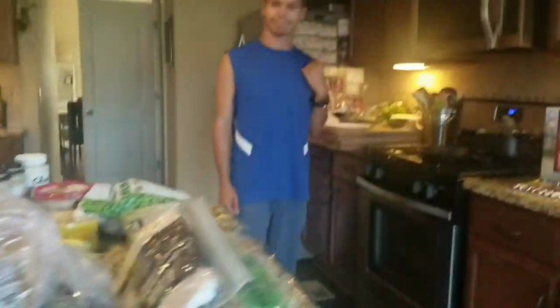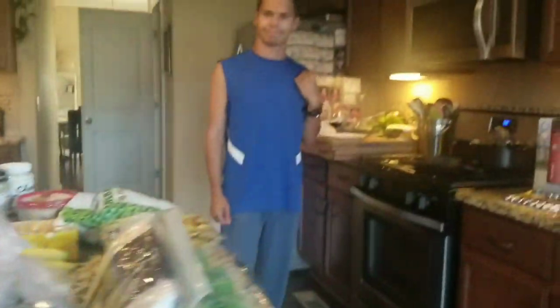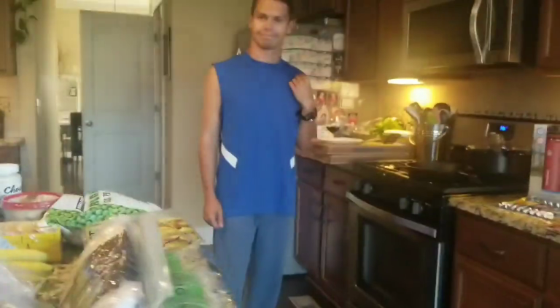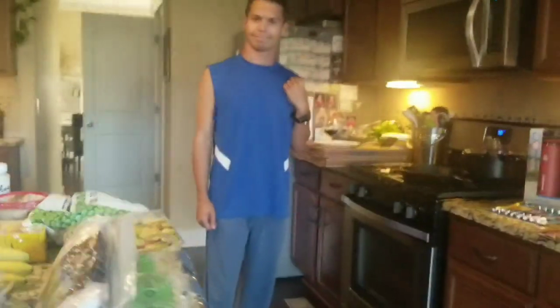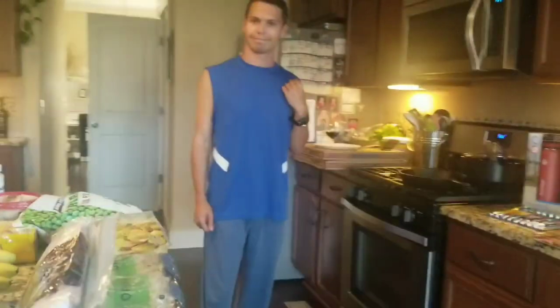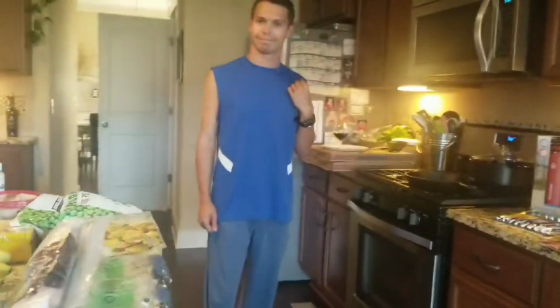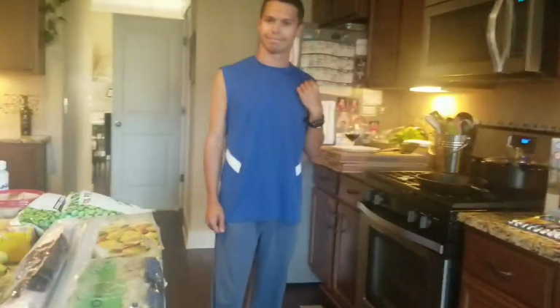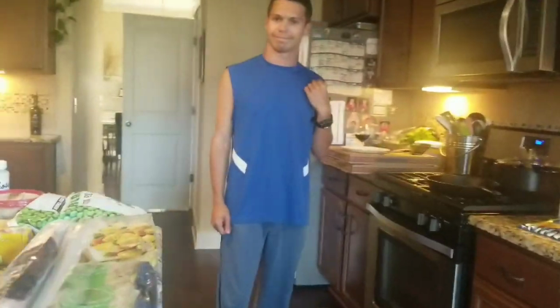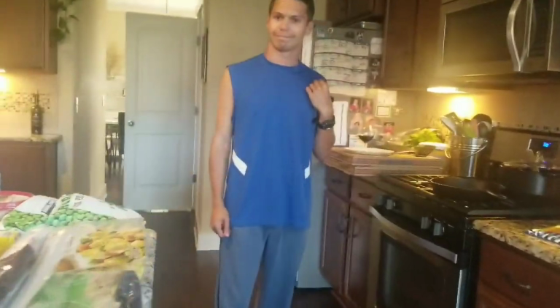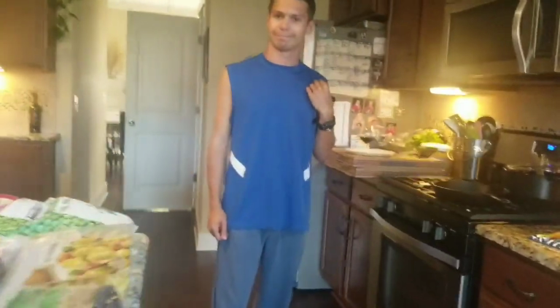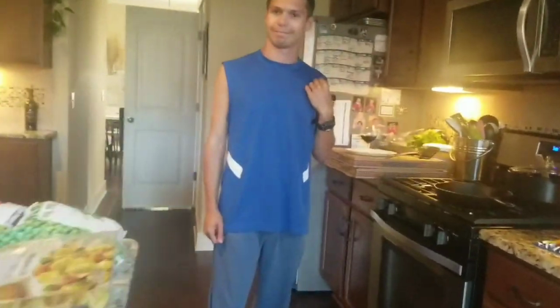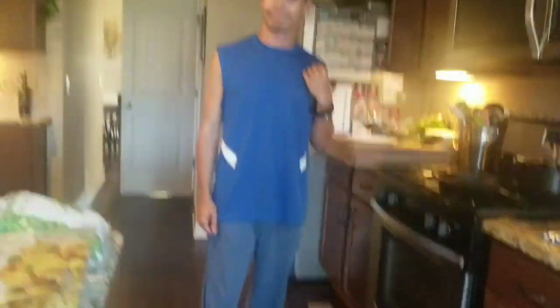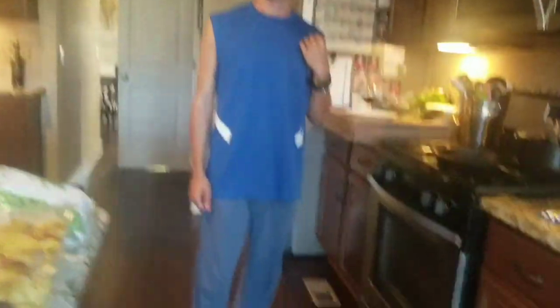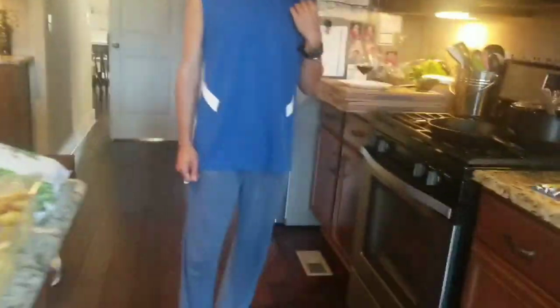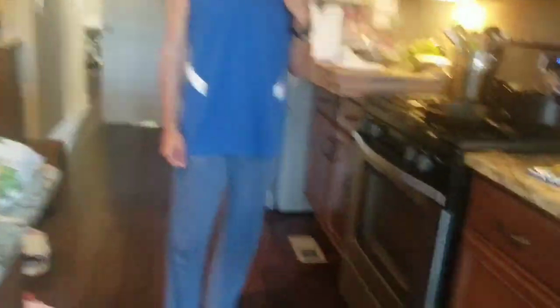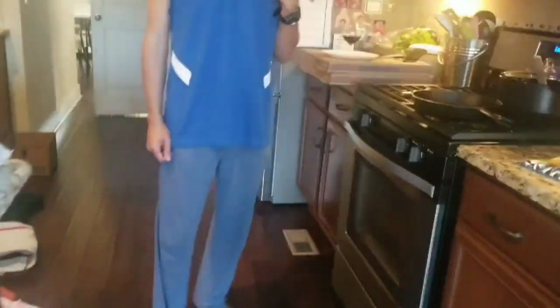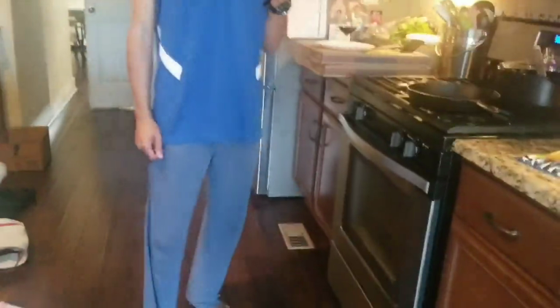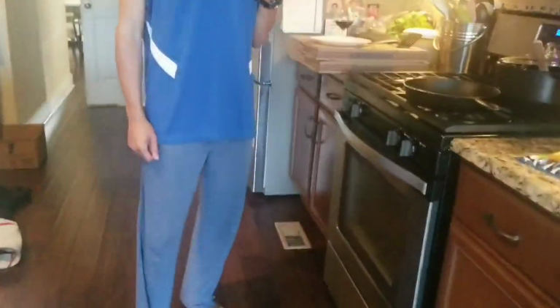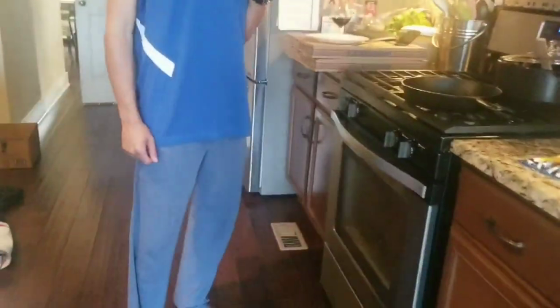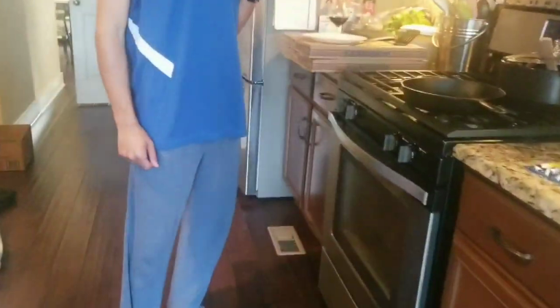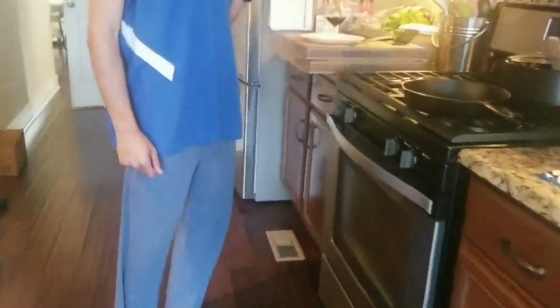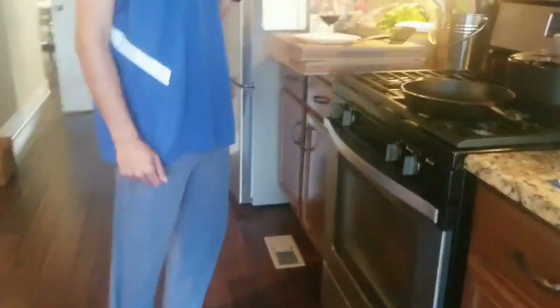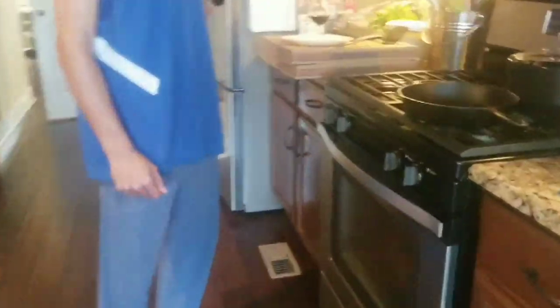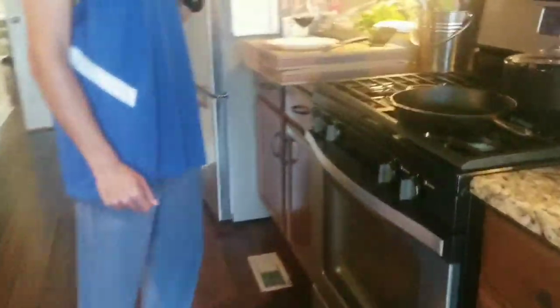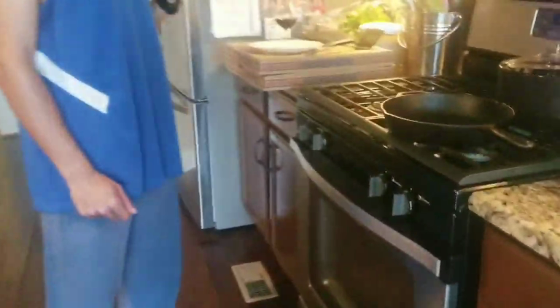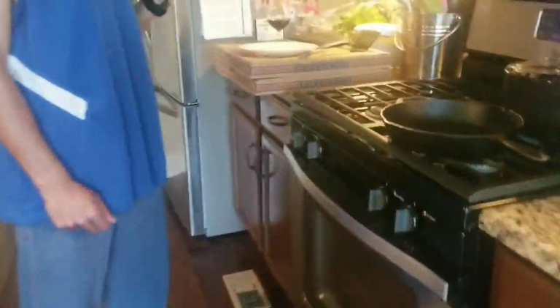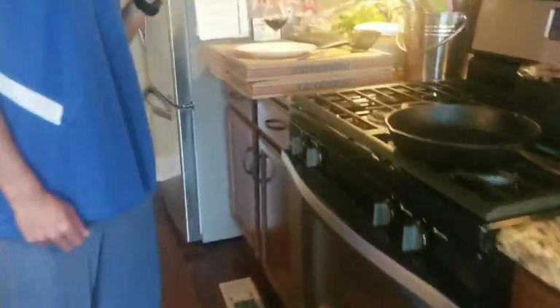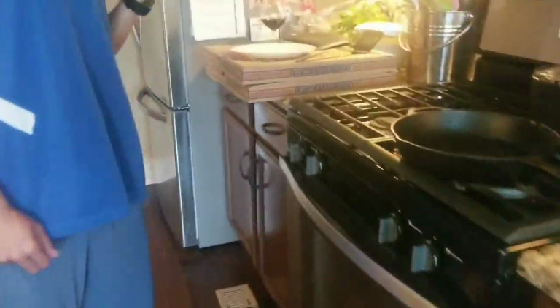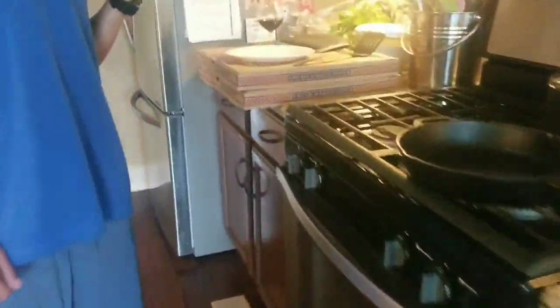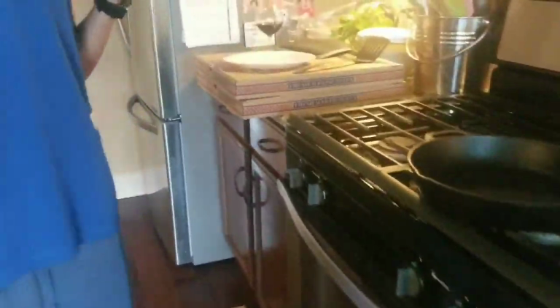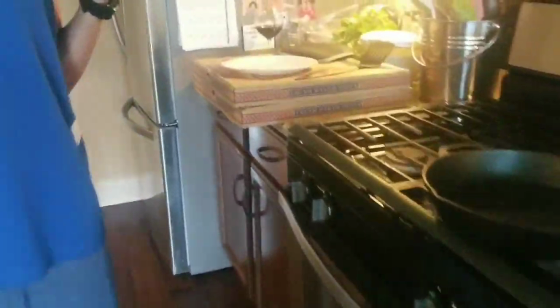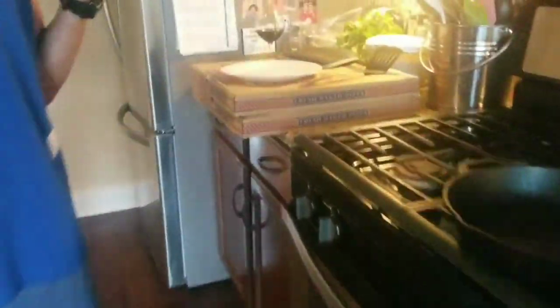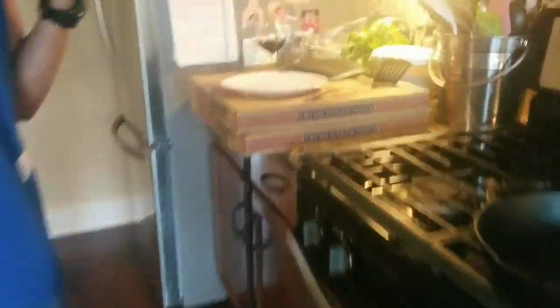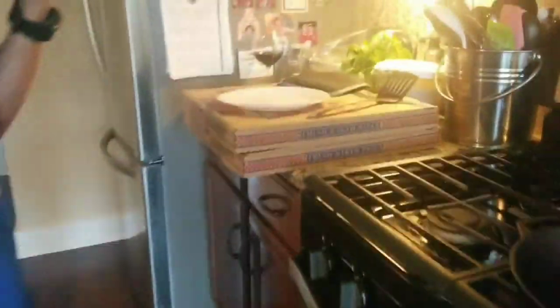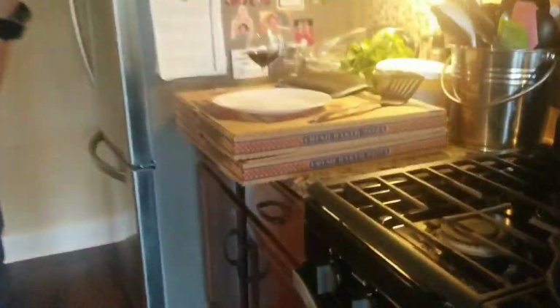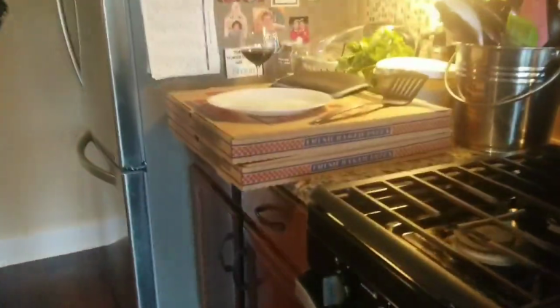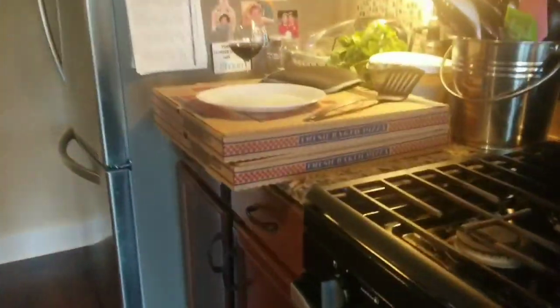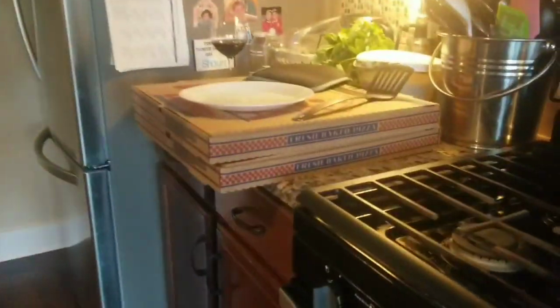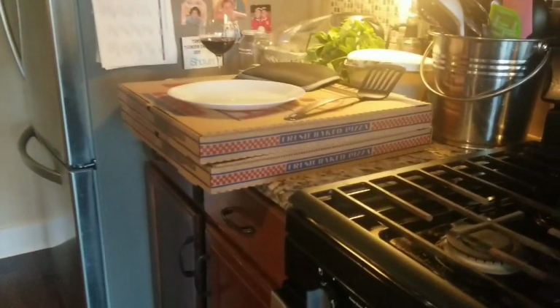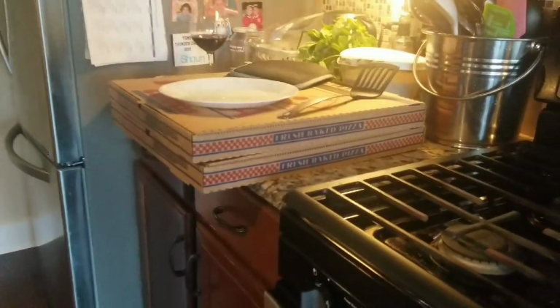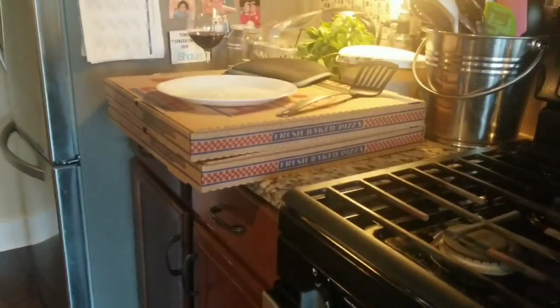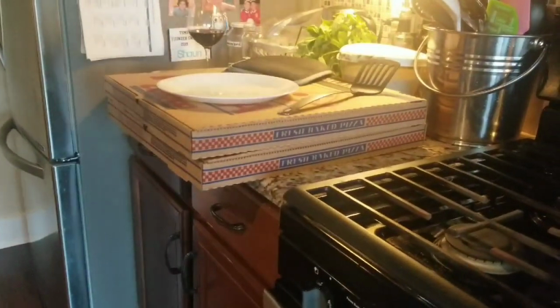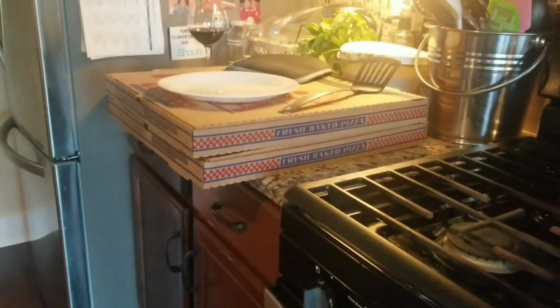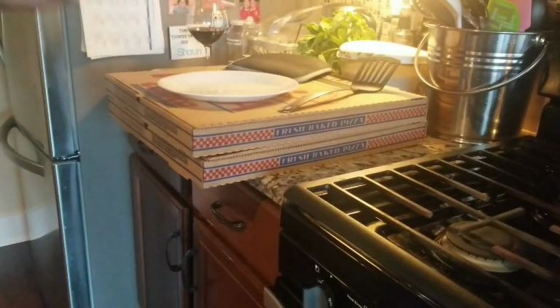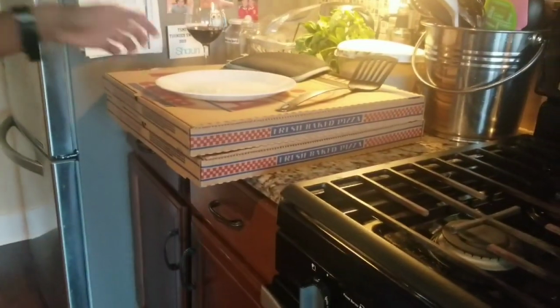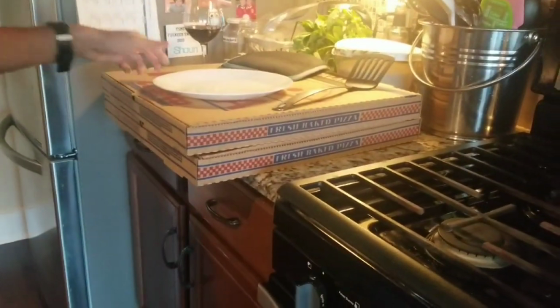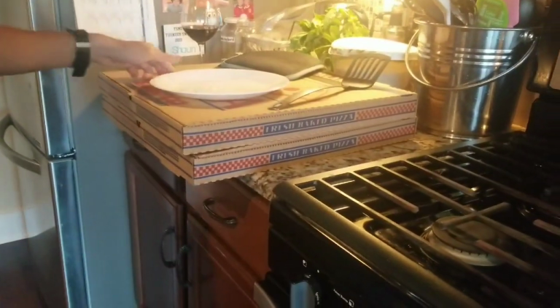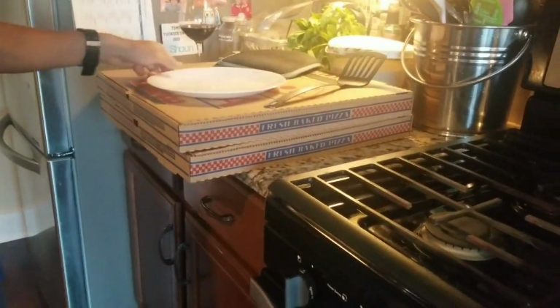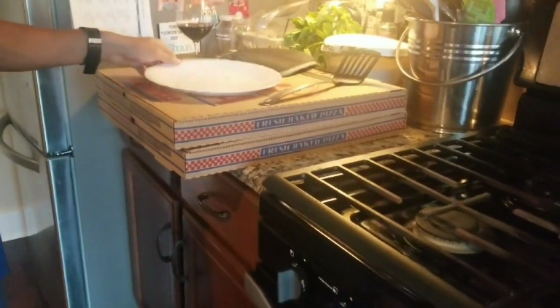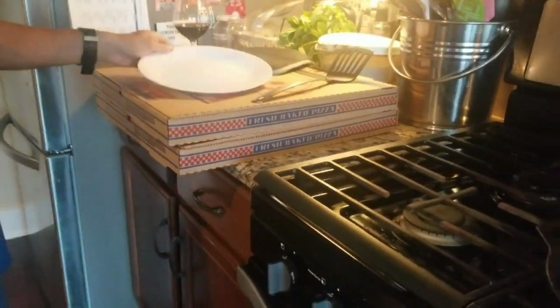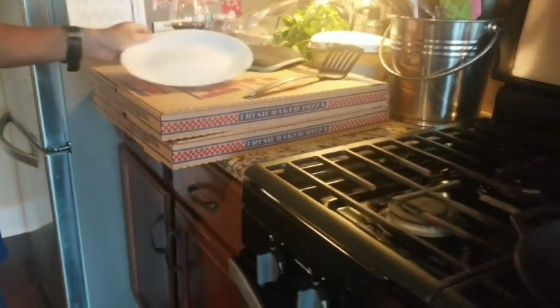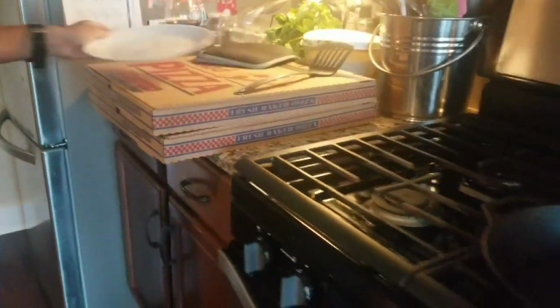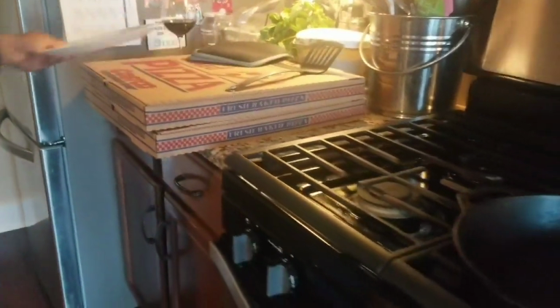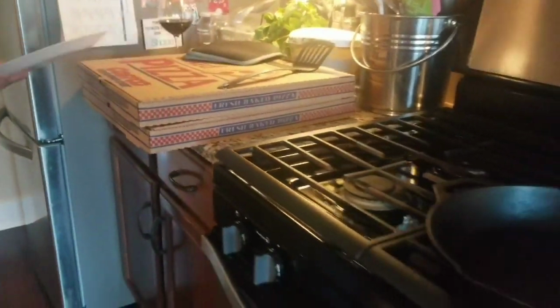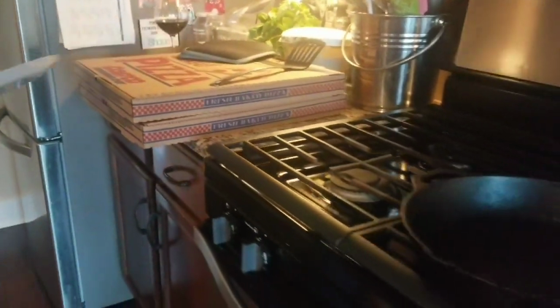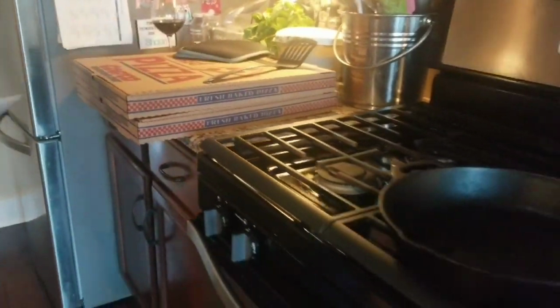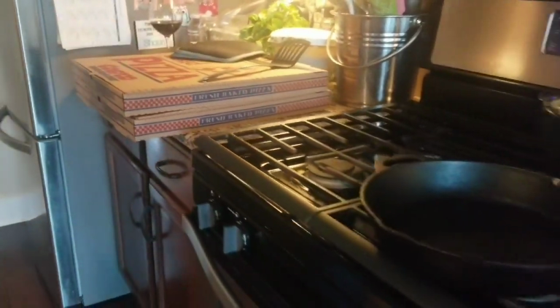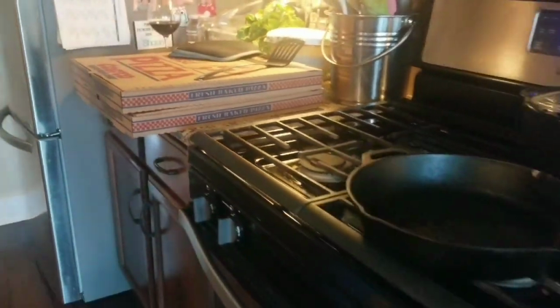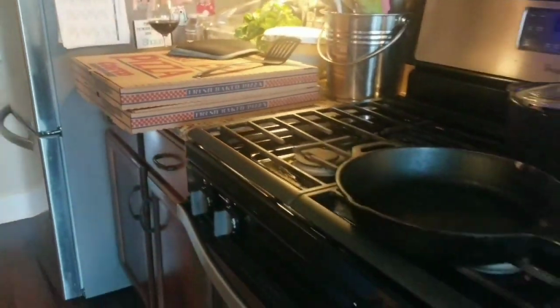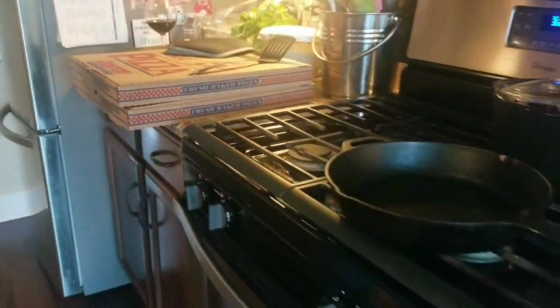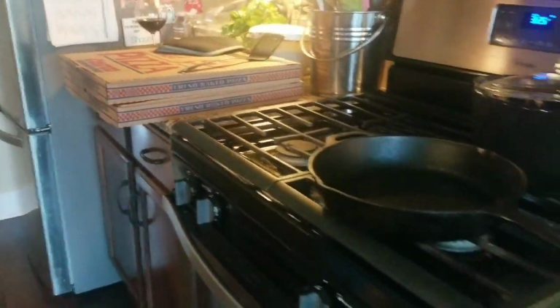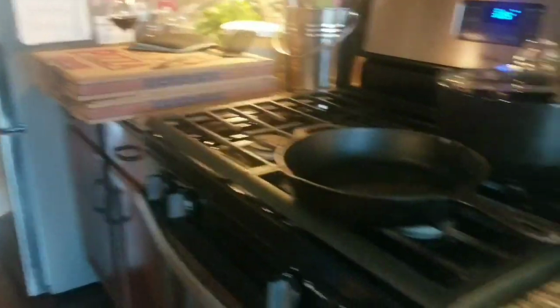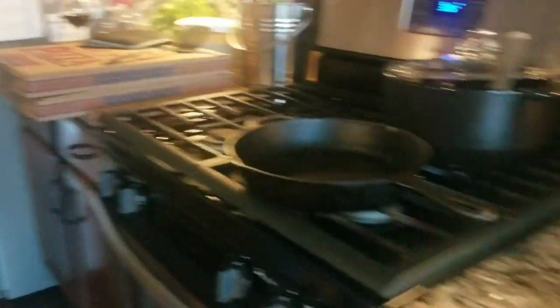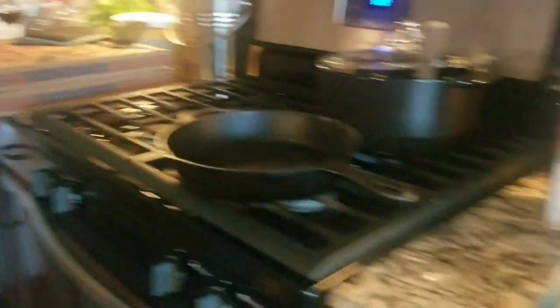Michael's making pizza. We got Costco pizza — that's always dinner the day we go to Costco.